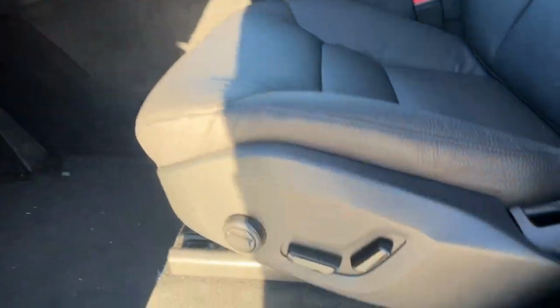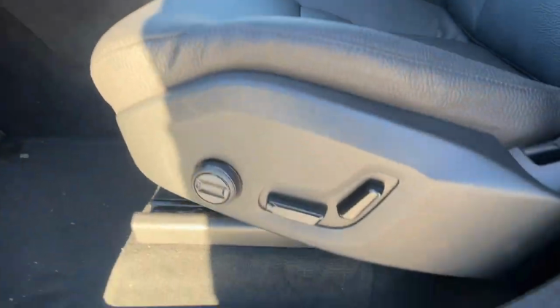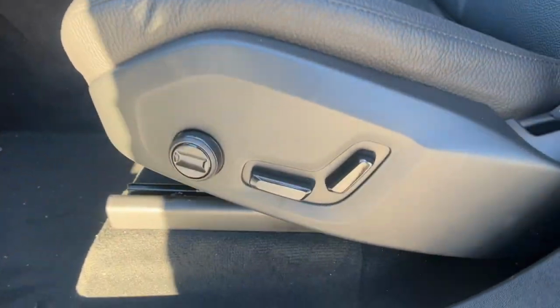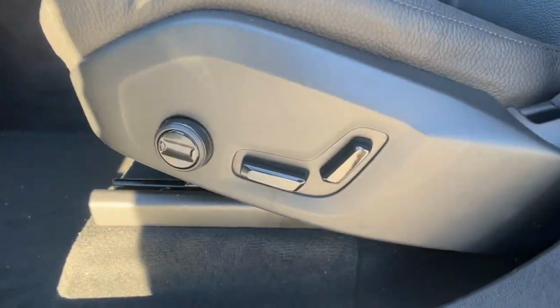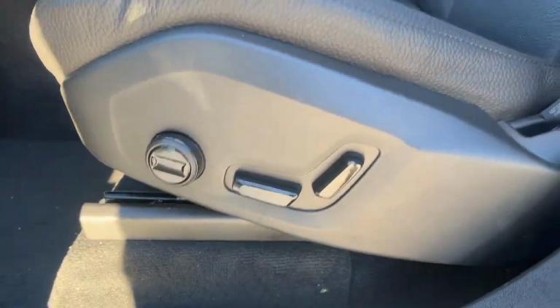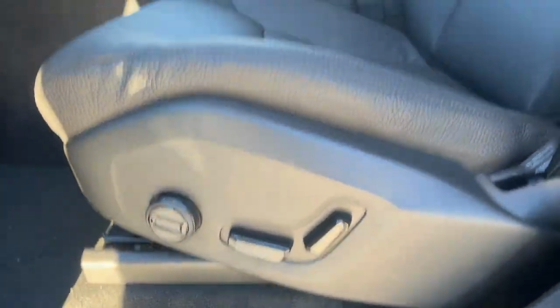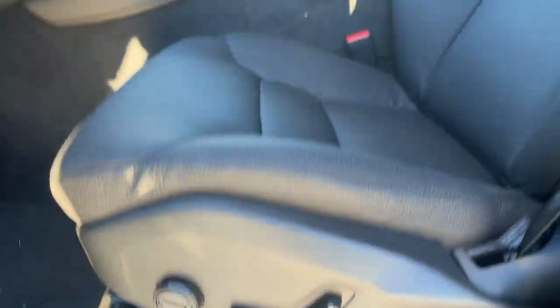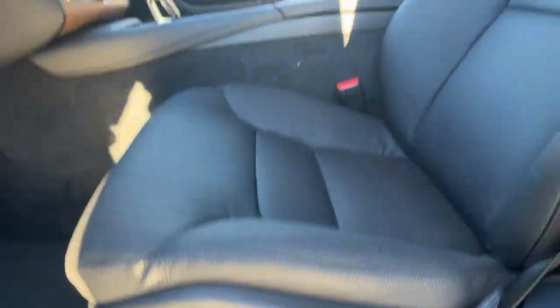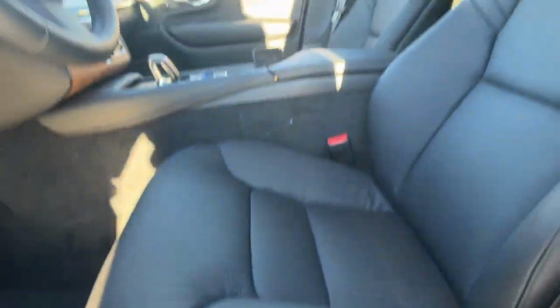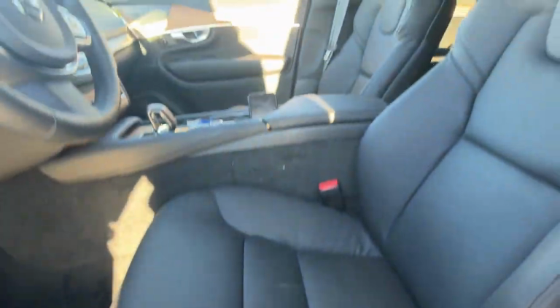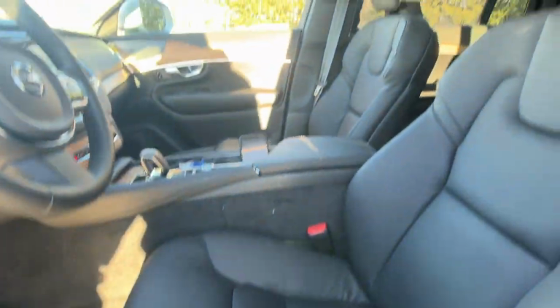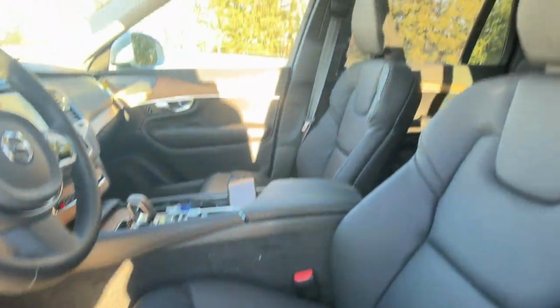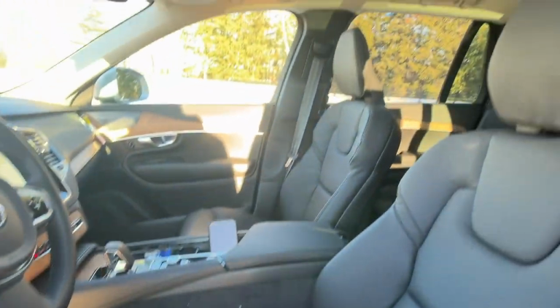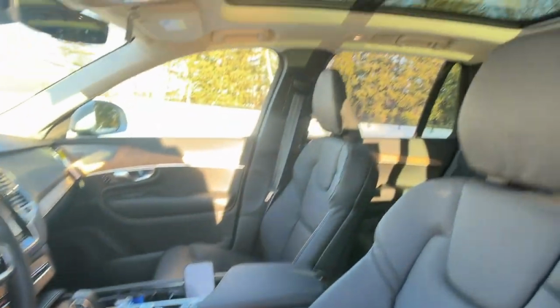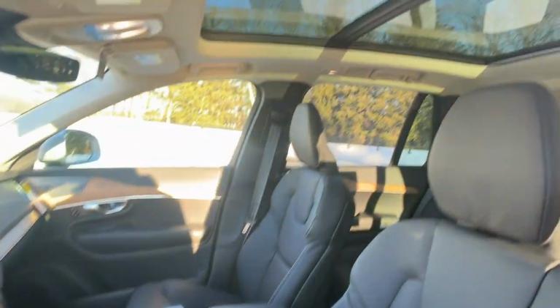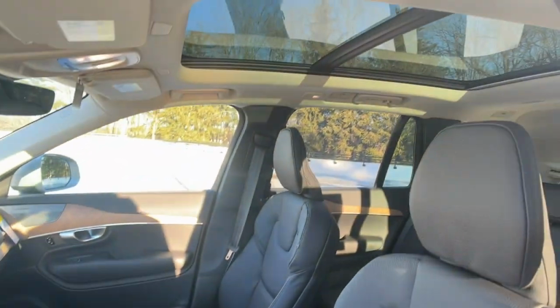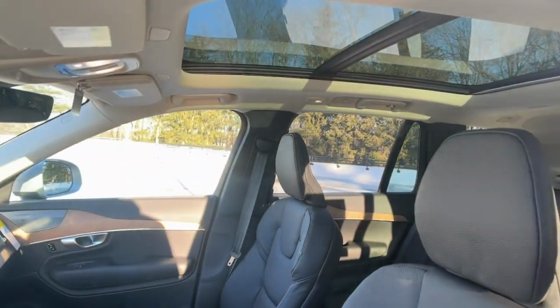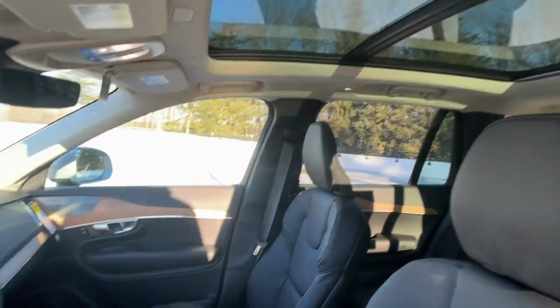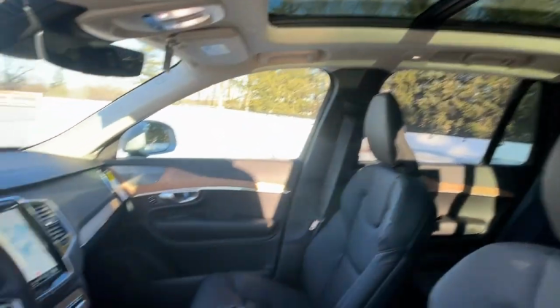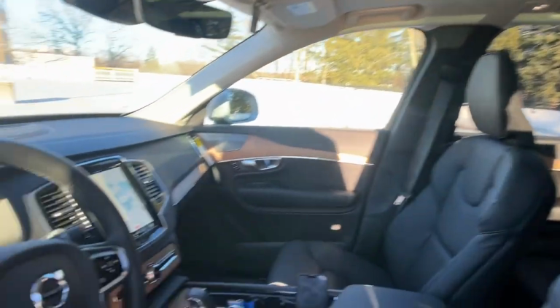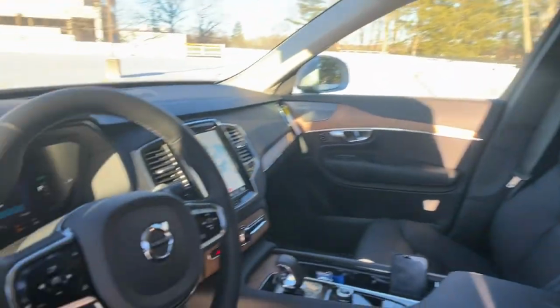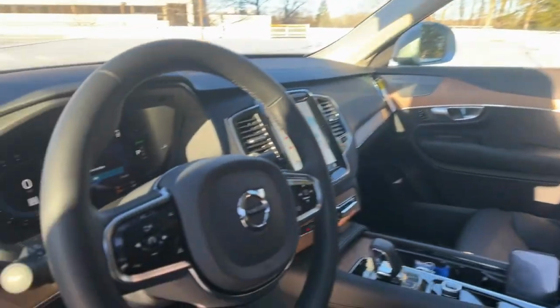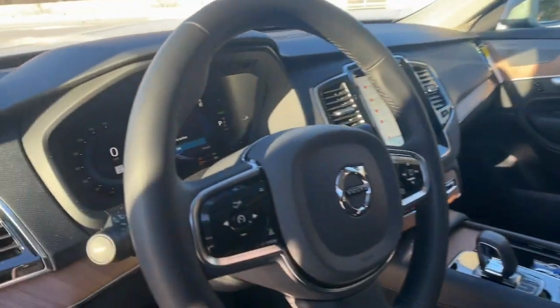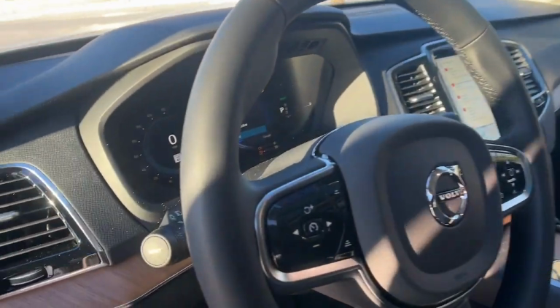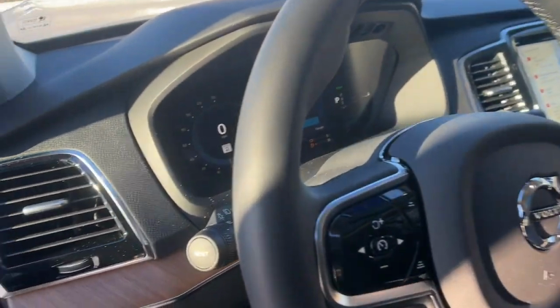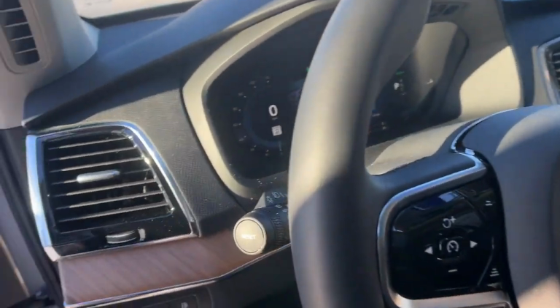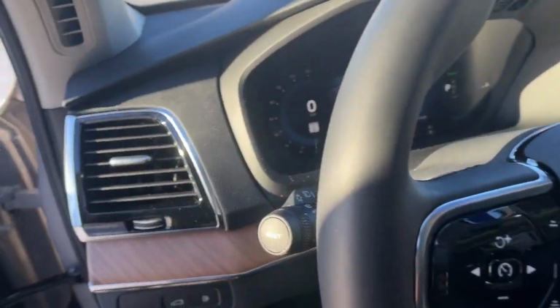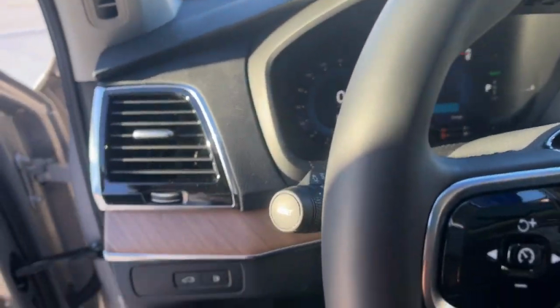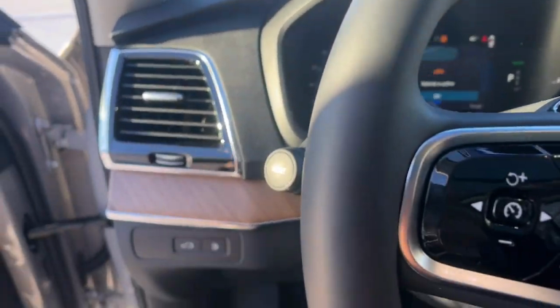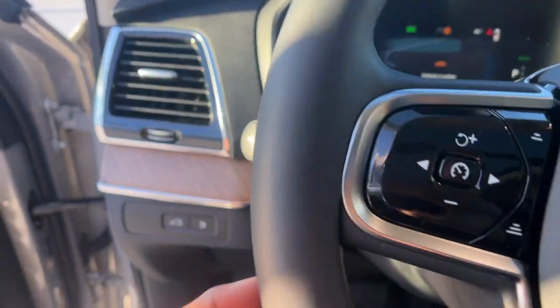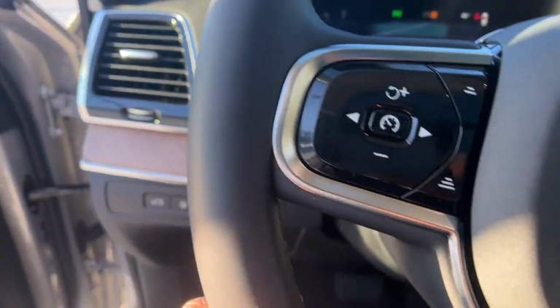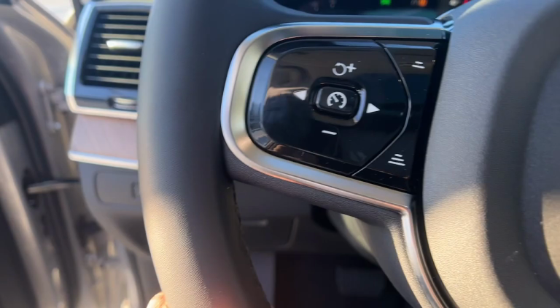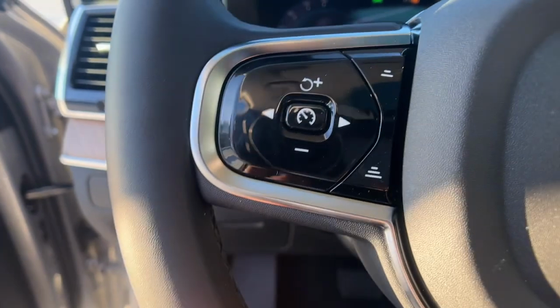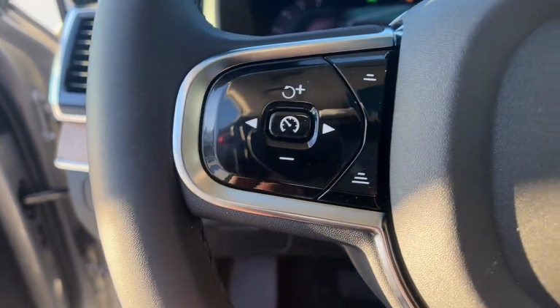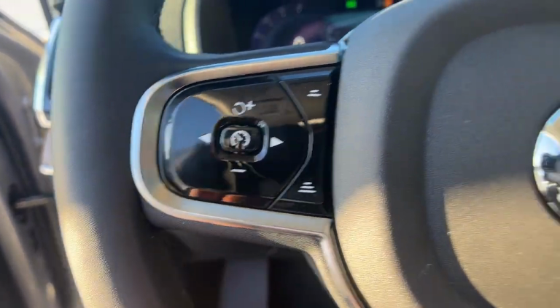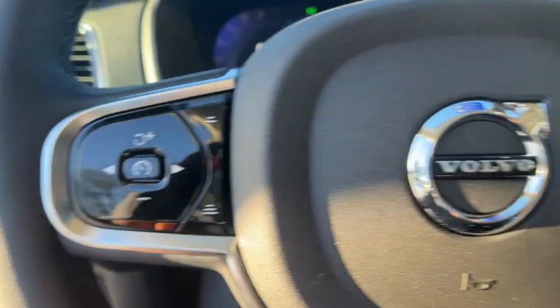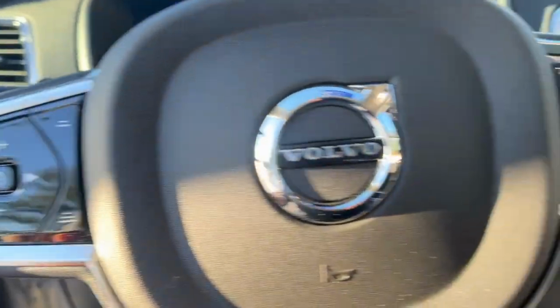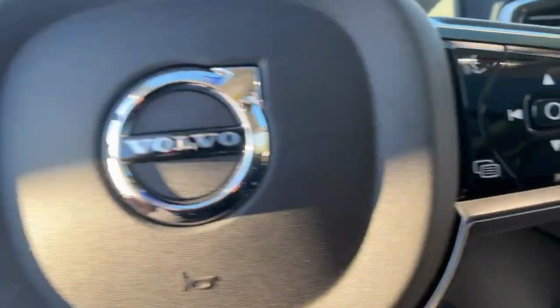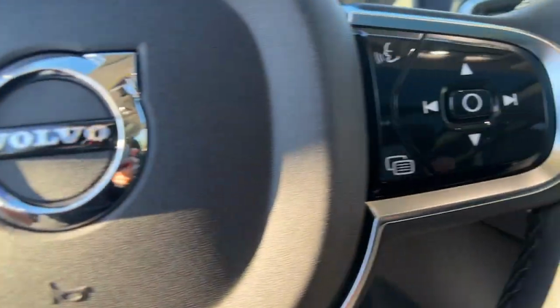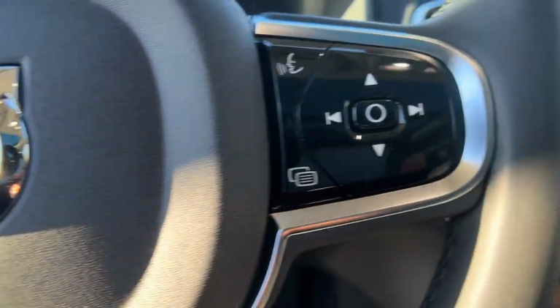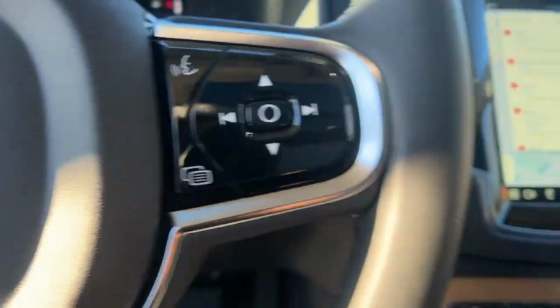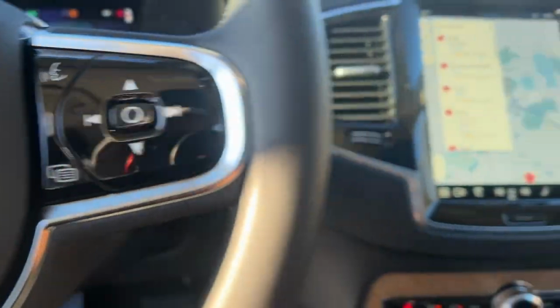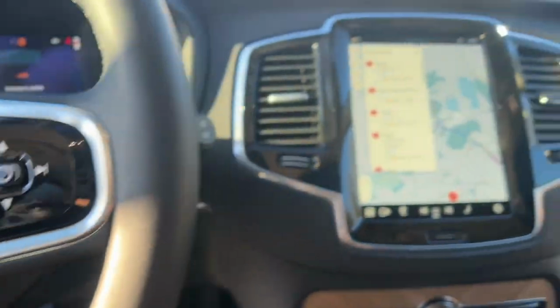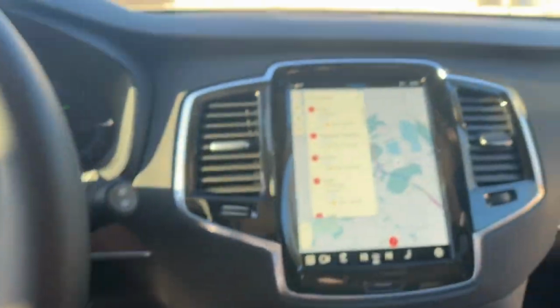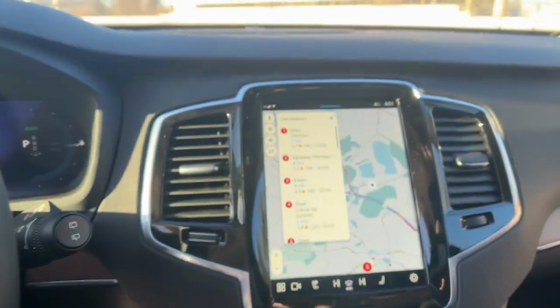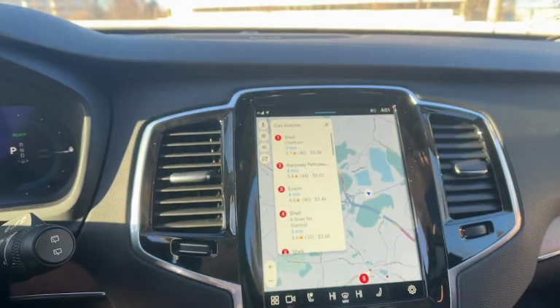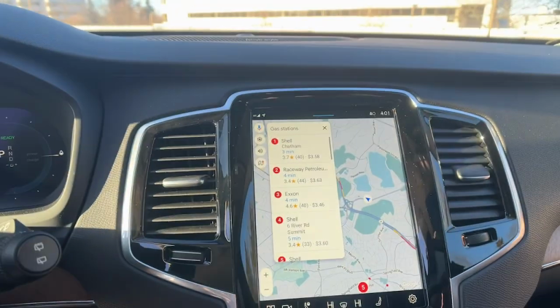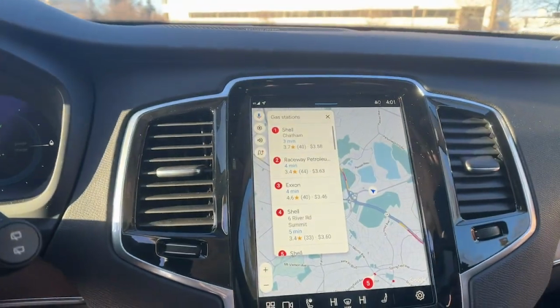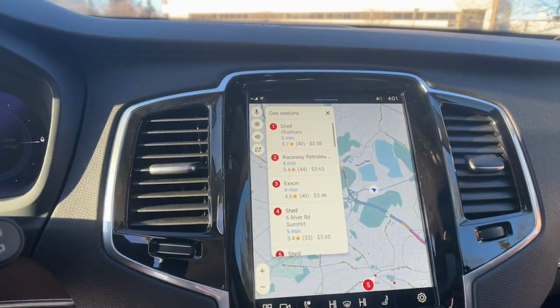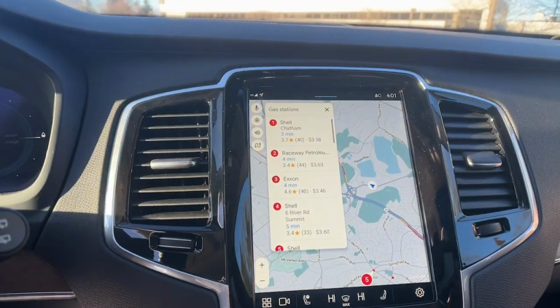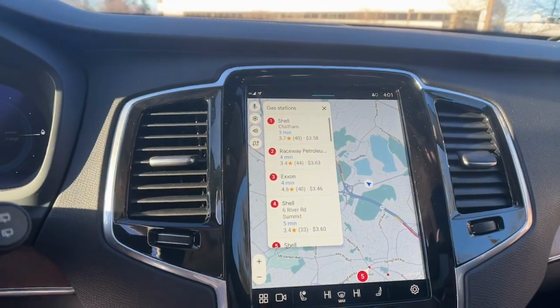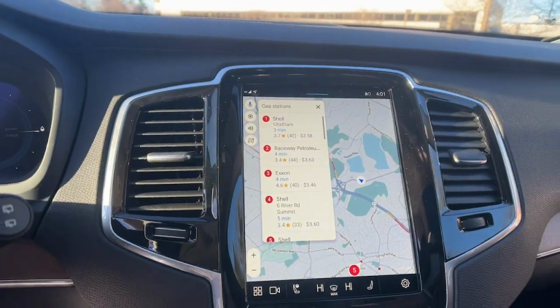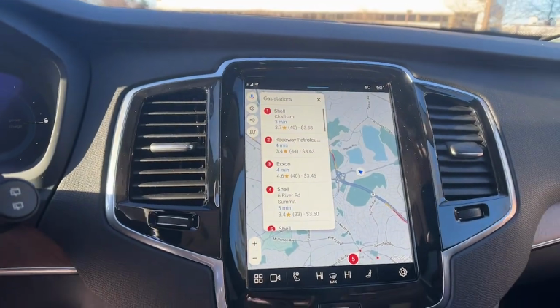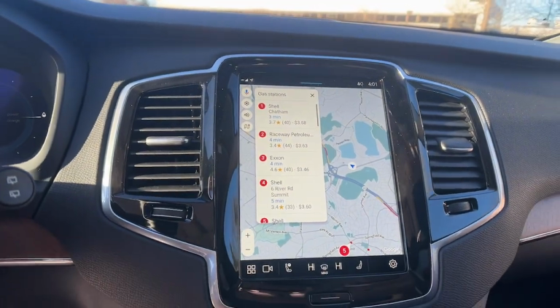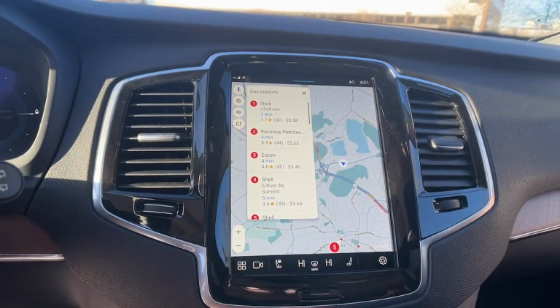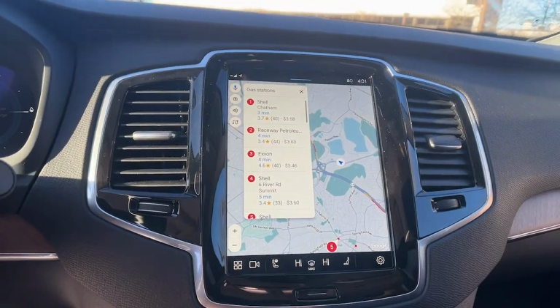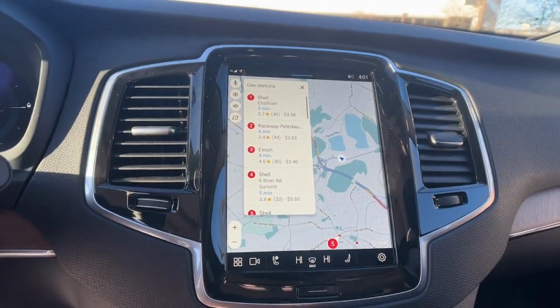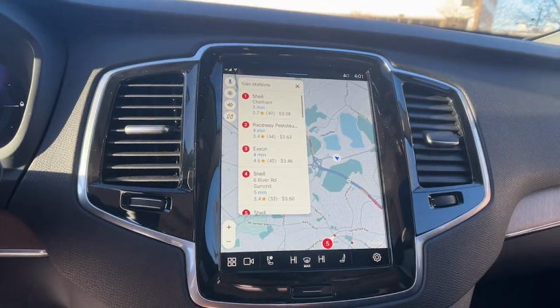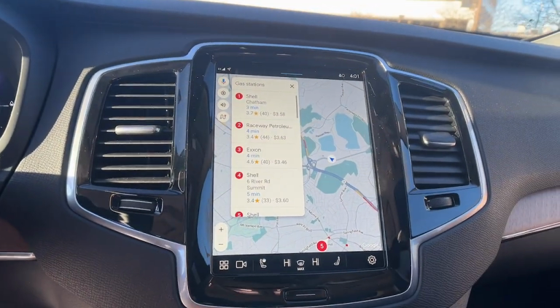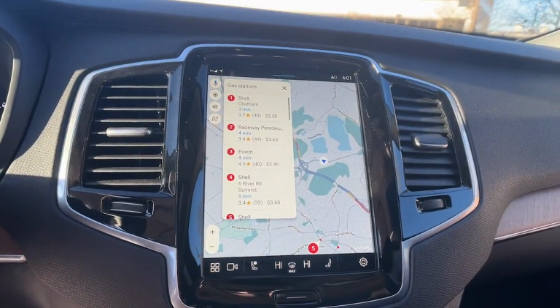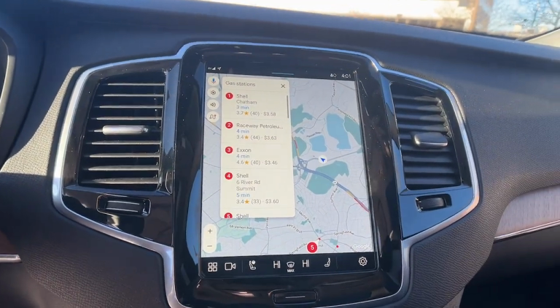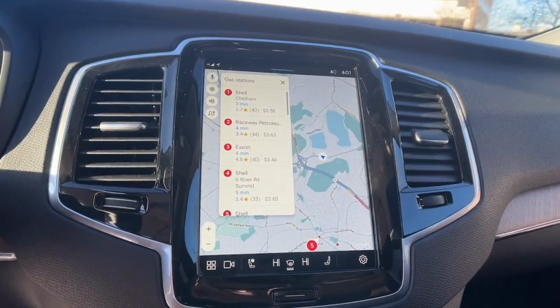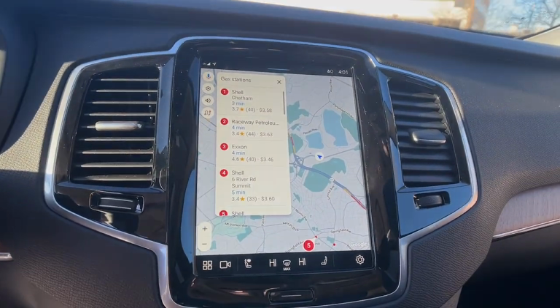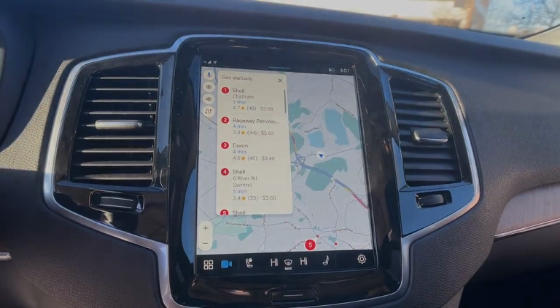Choose the SUV that shares your core values. This superbly built XC90 awaits. Come in for a fun and easy test drive.